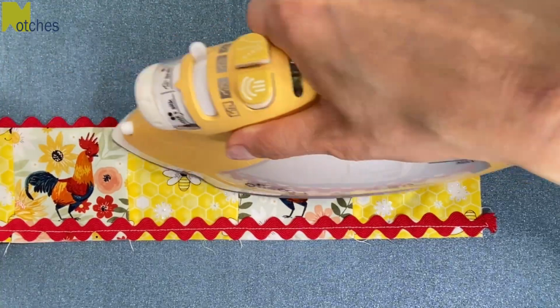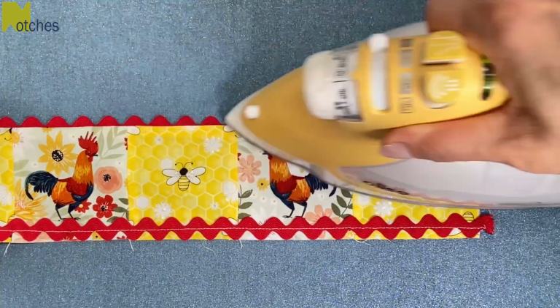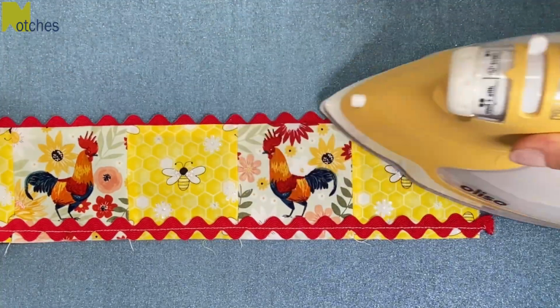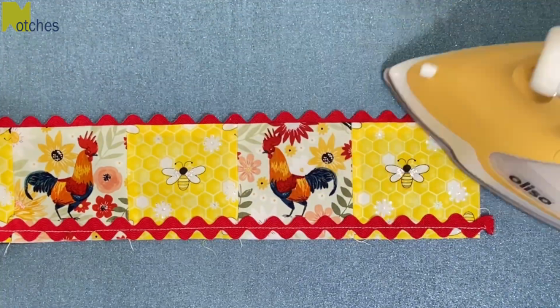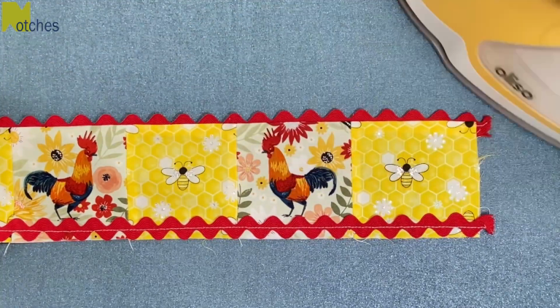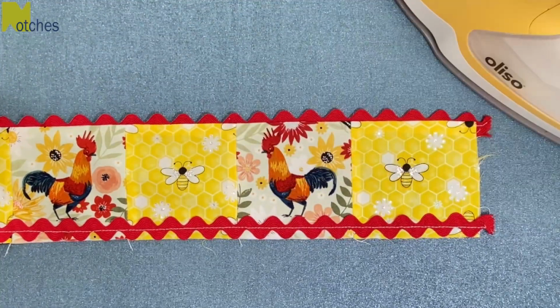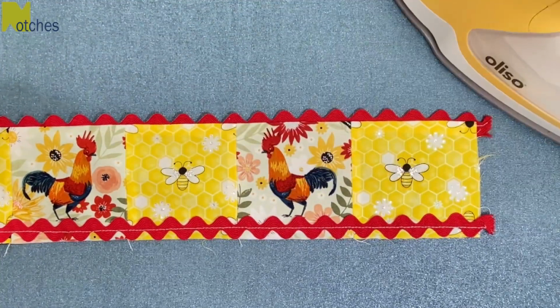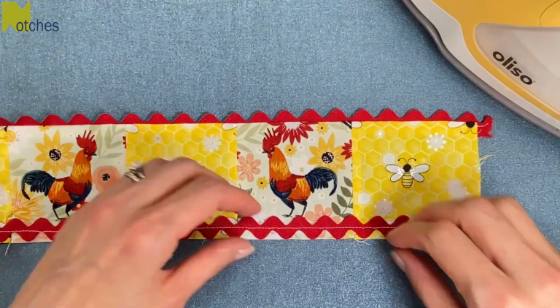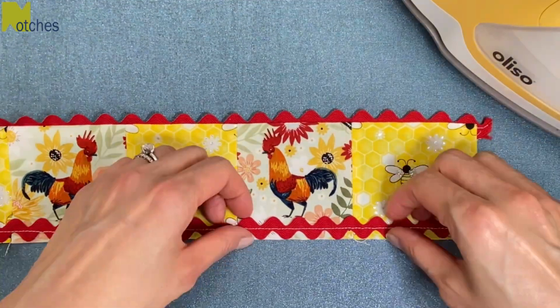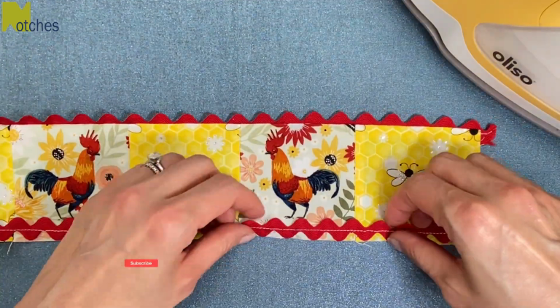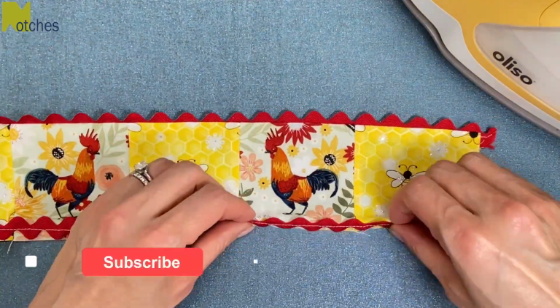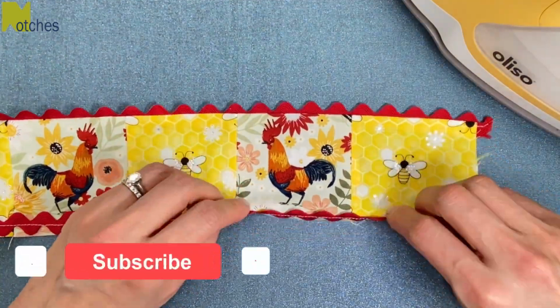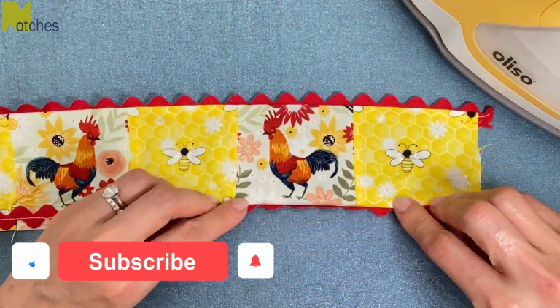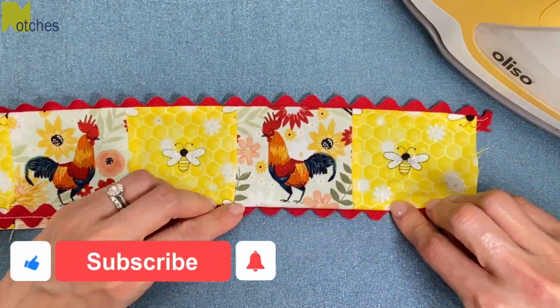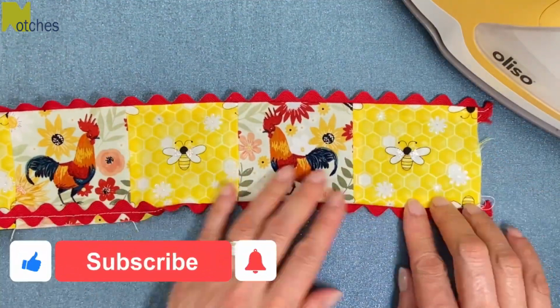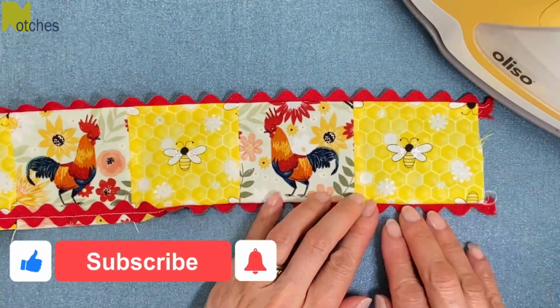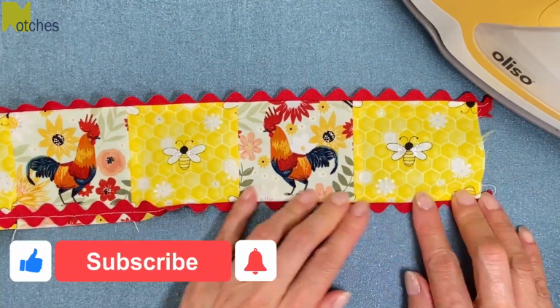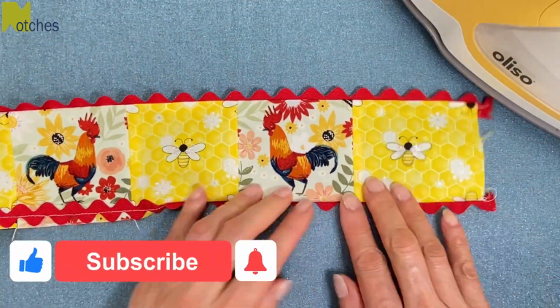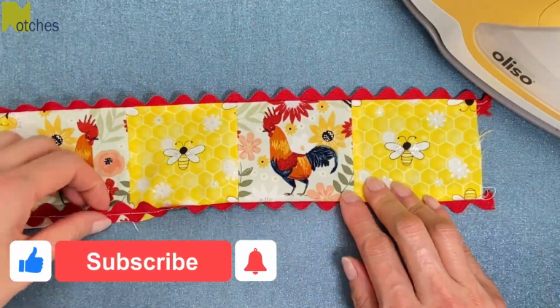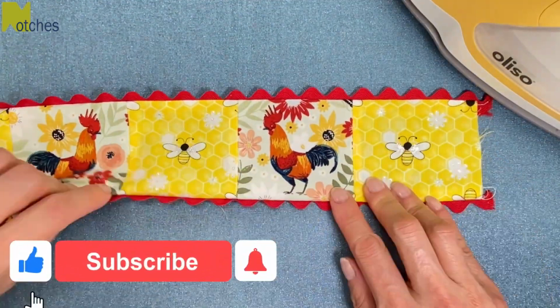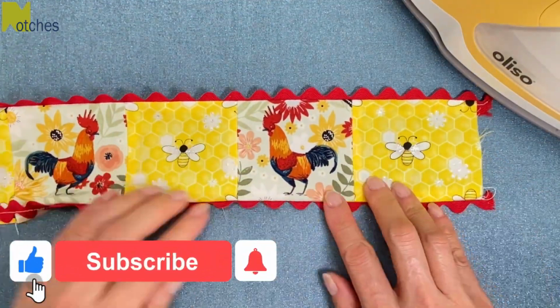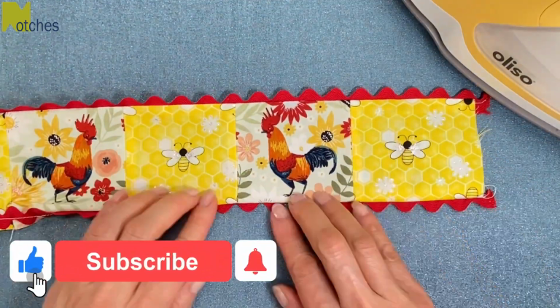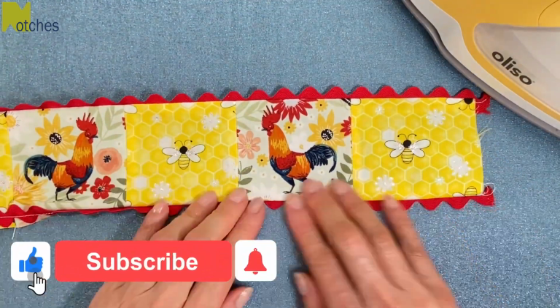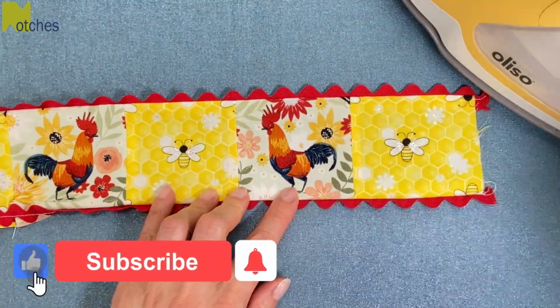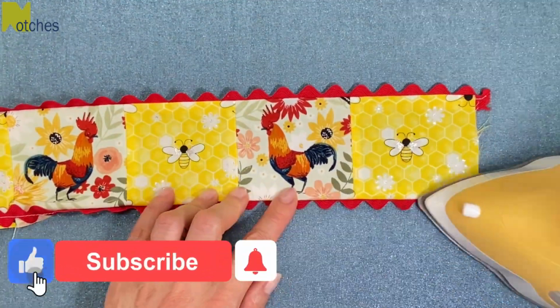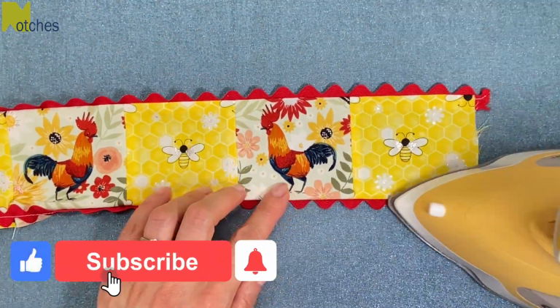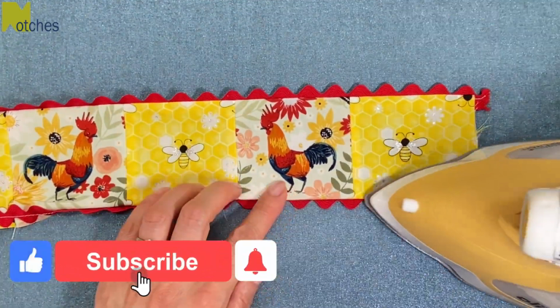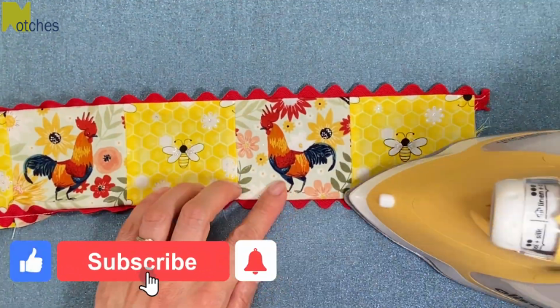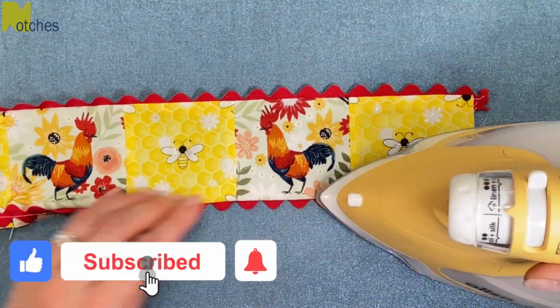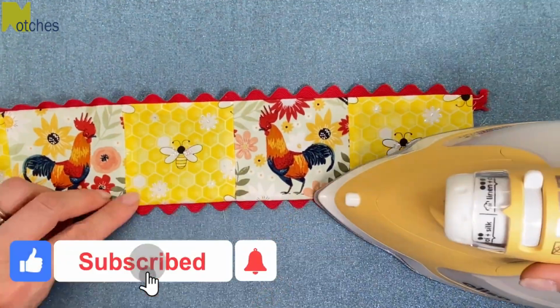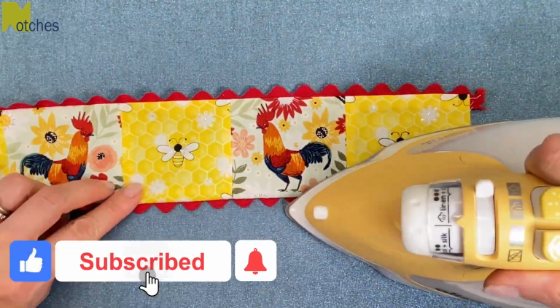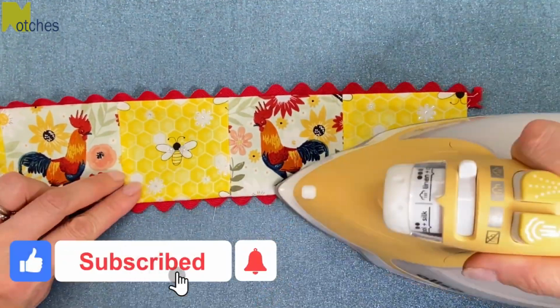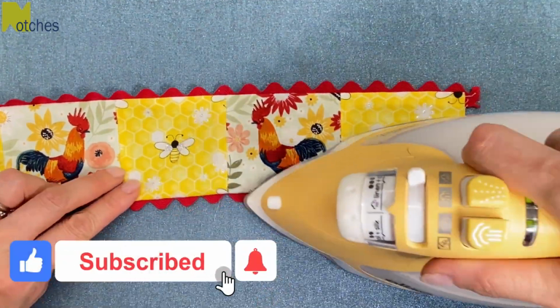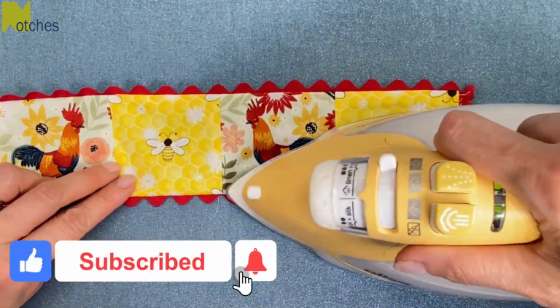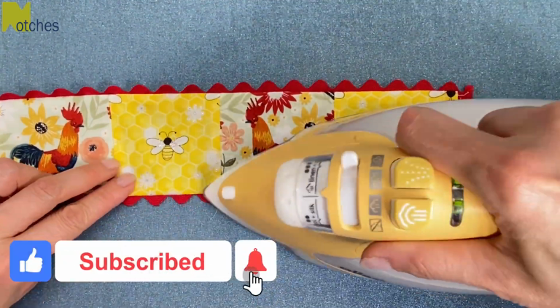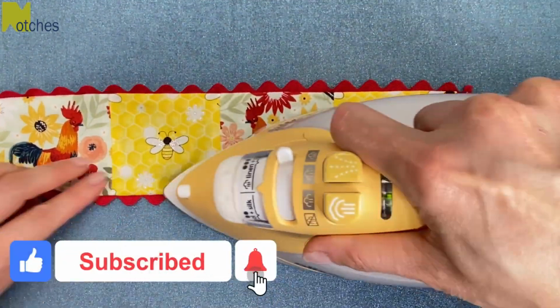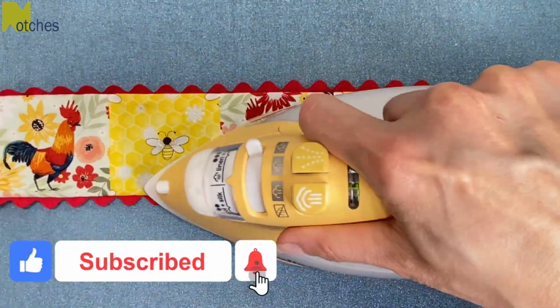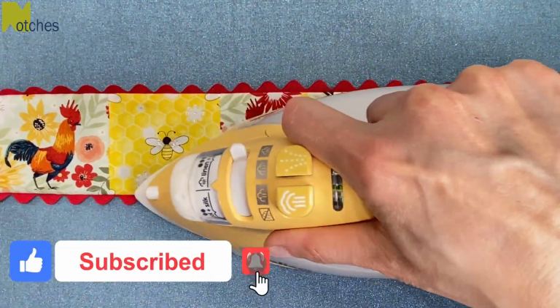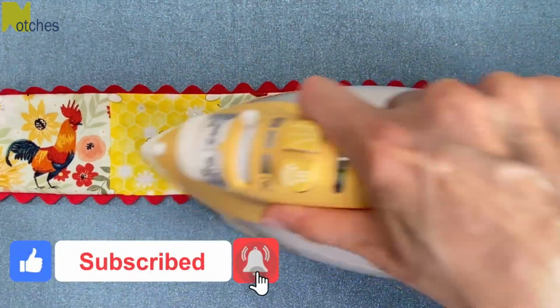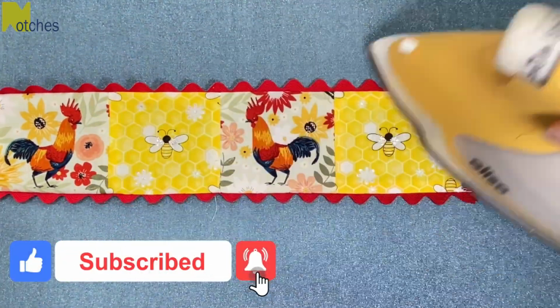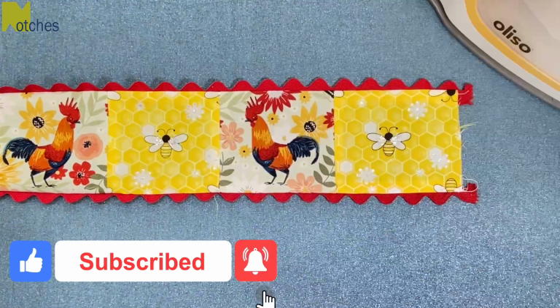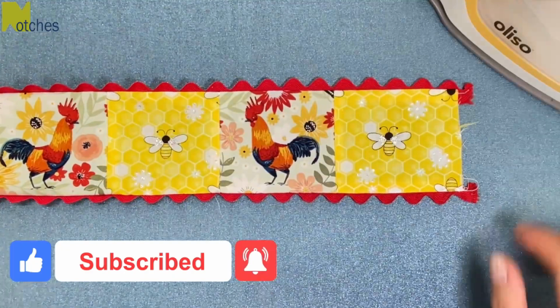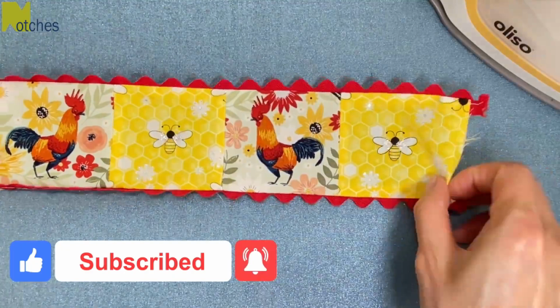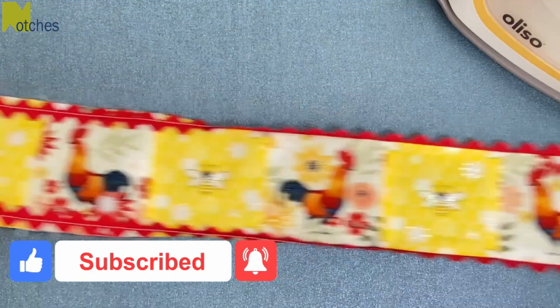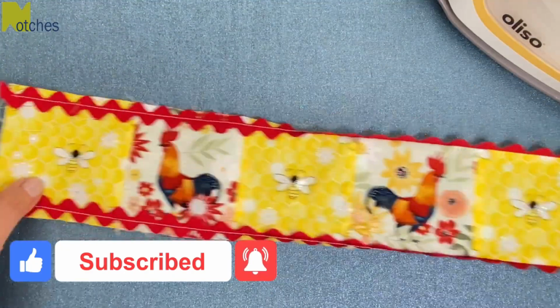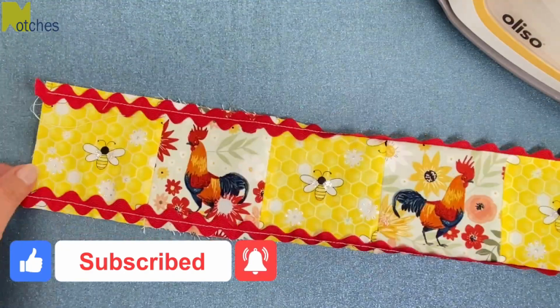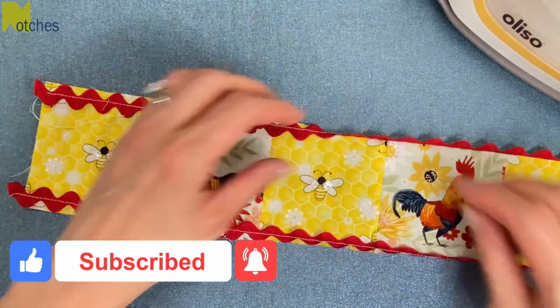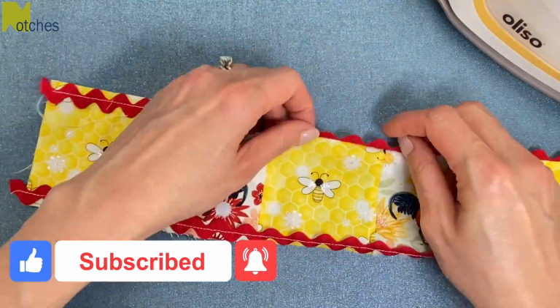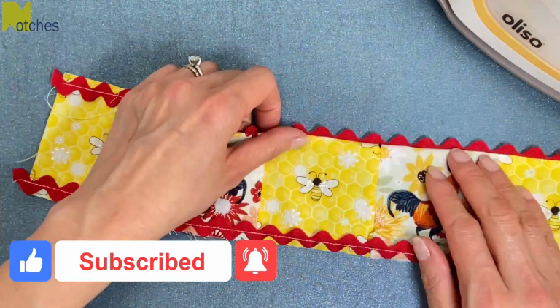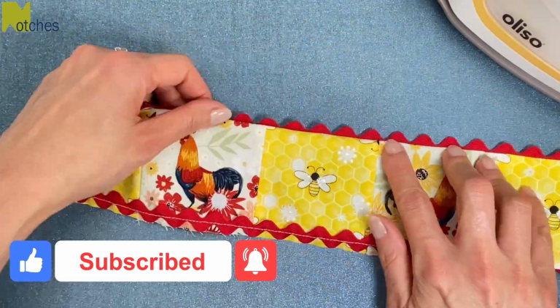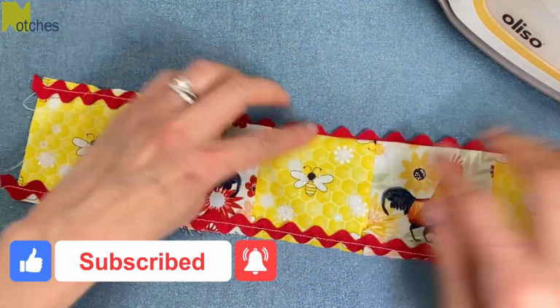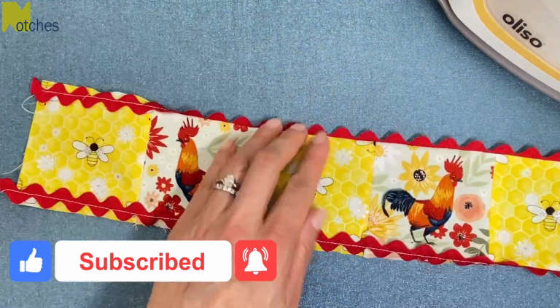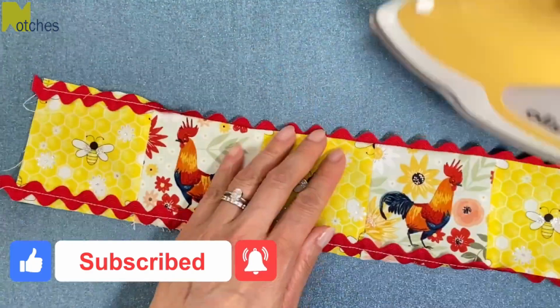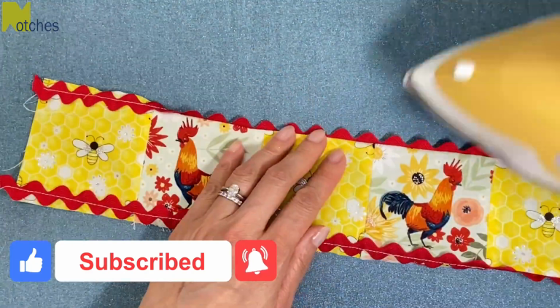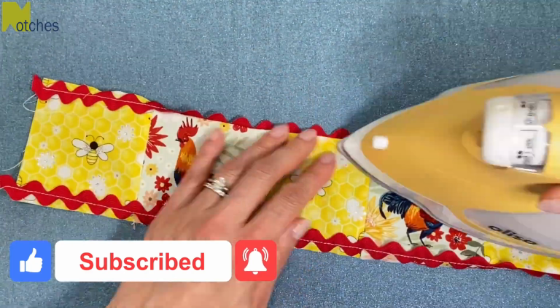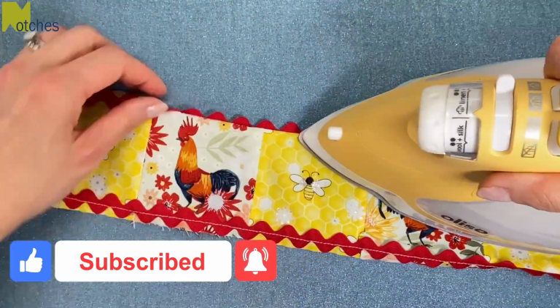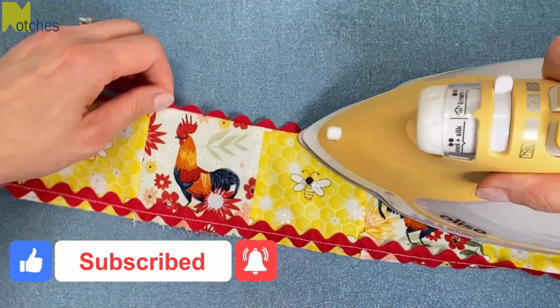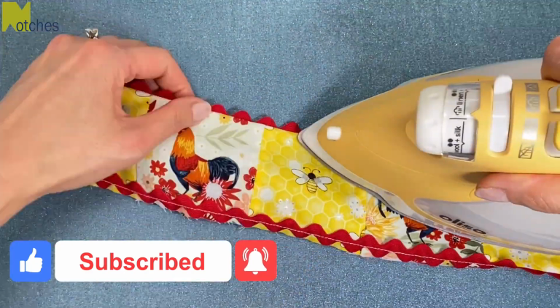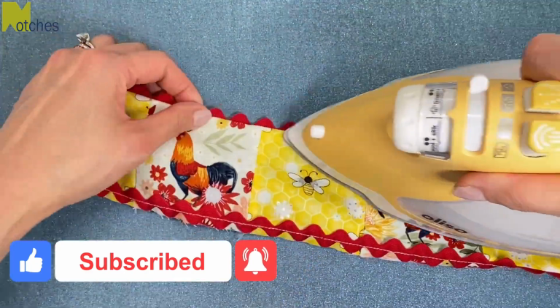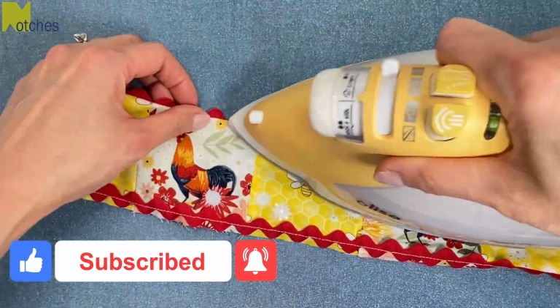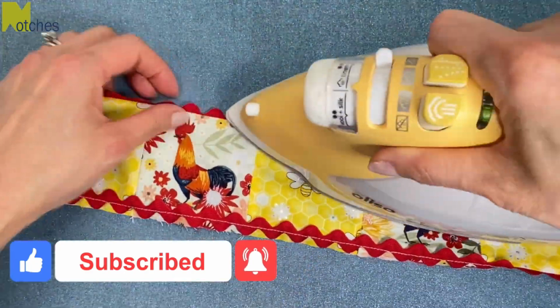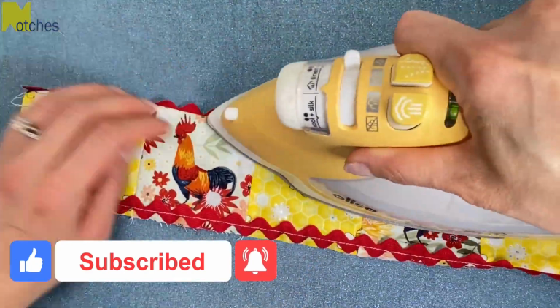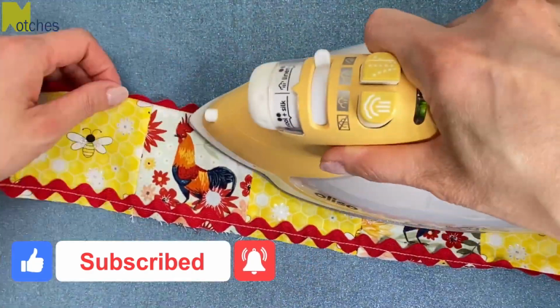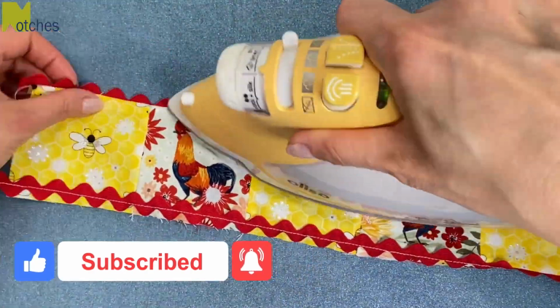If you're finding this video helpful, make sure to like, share, subscribe, and turn on all notifications, and also leave a comment below.